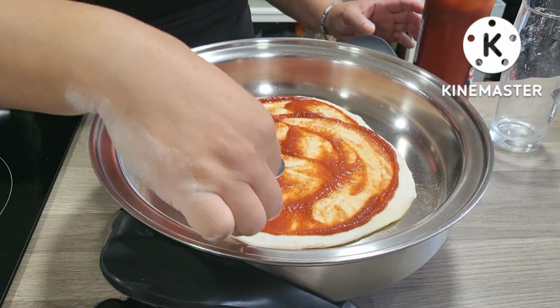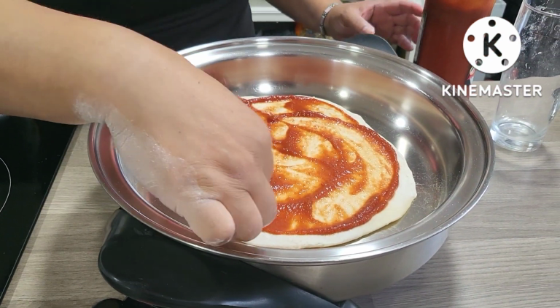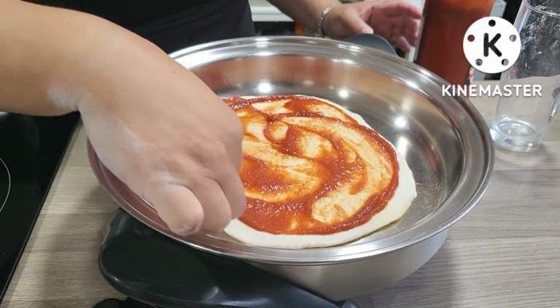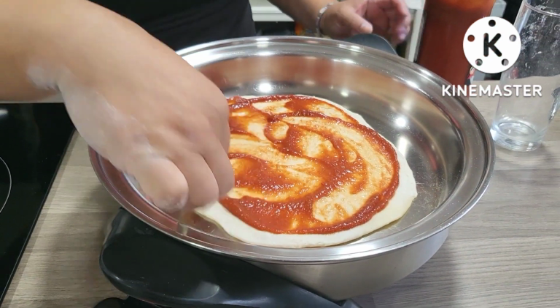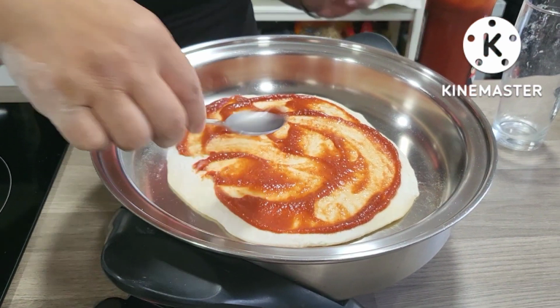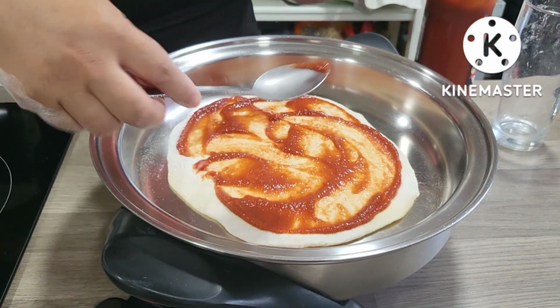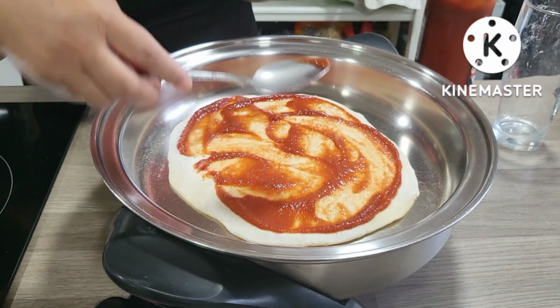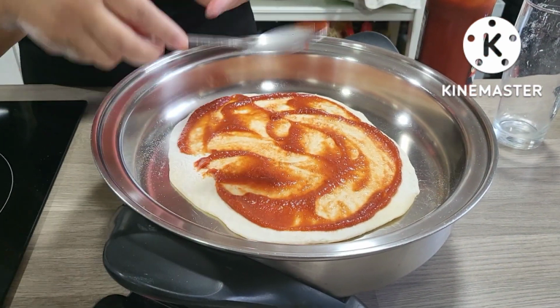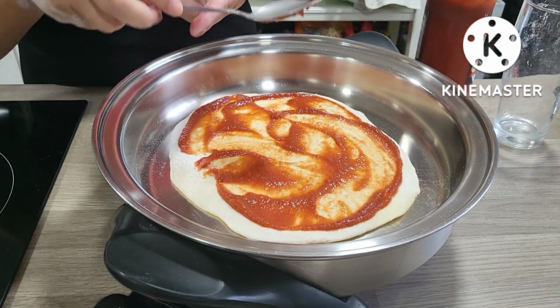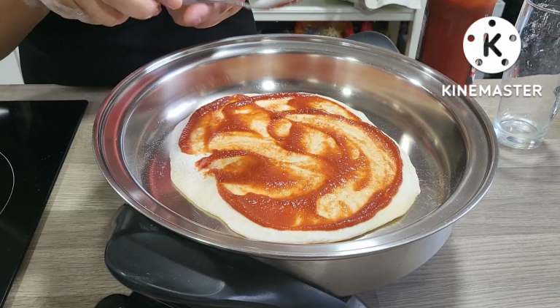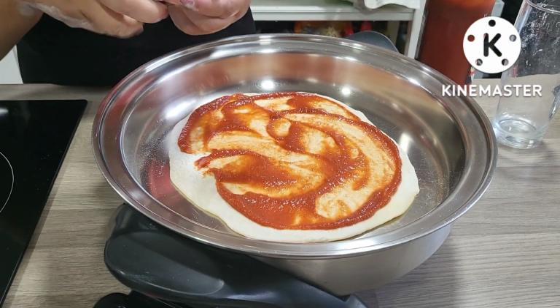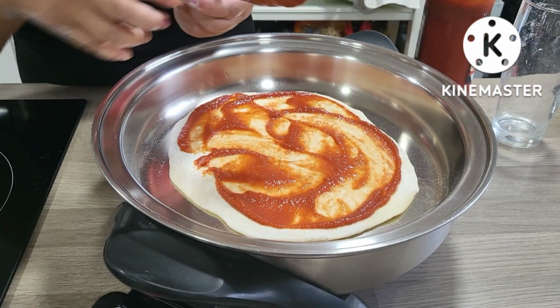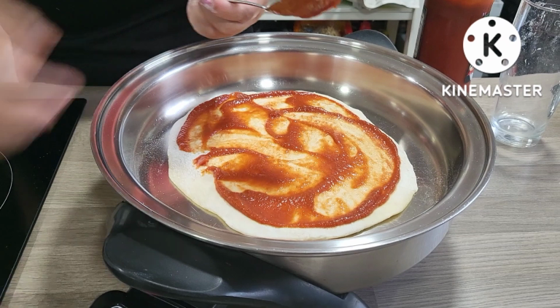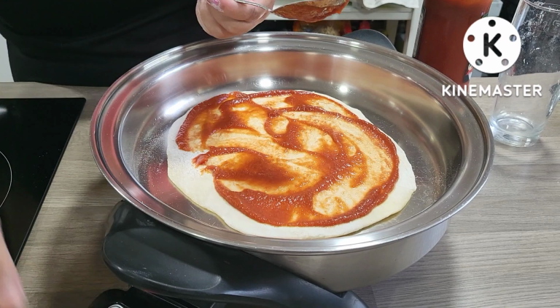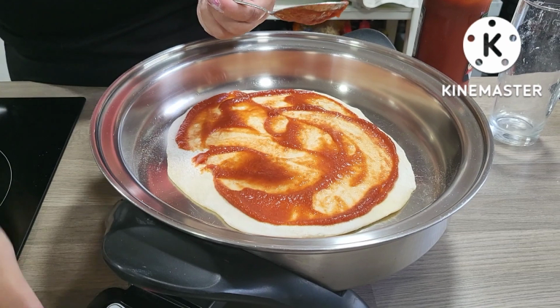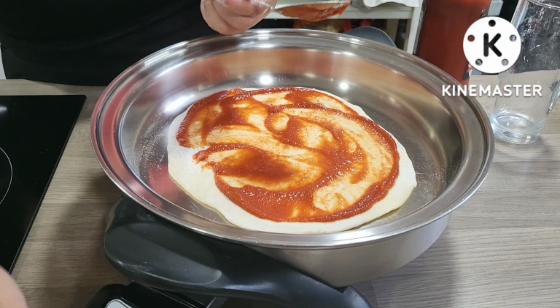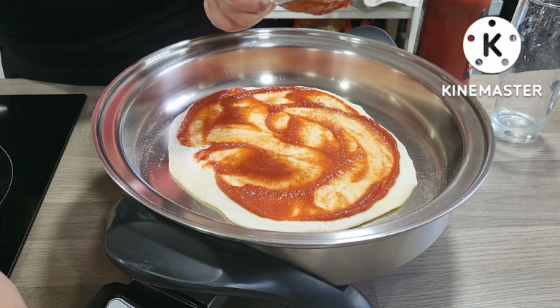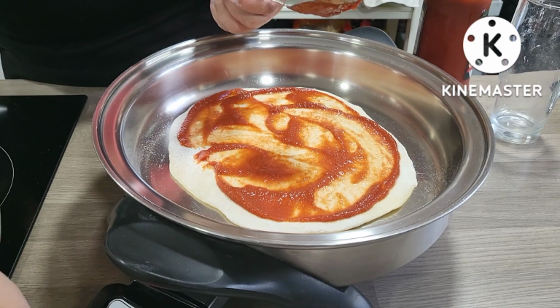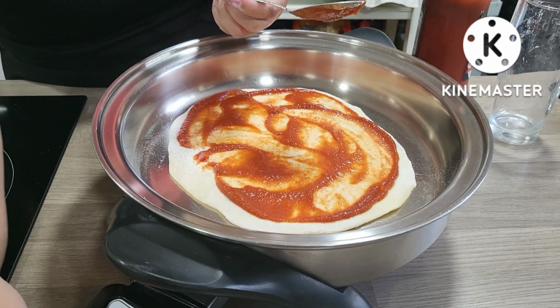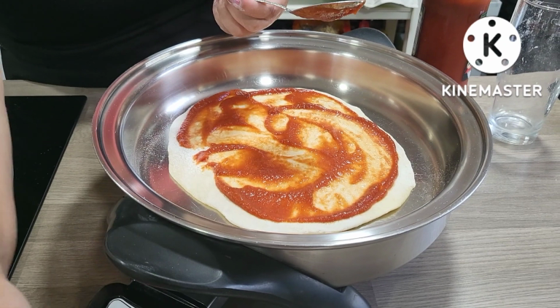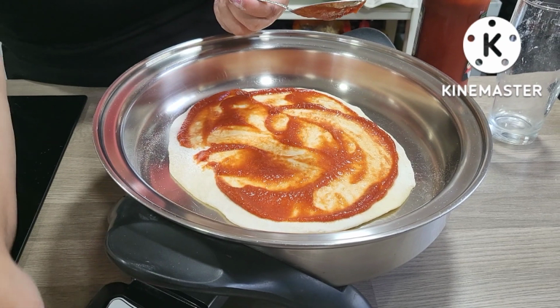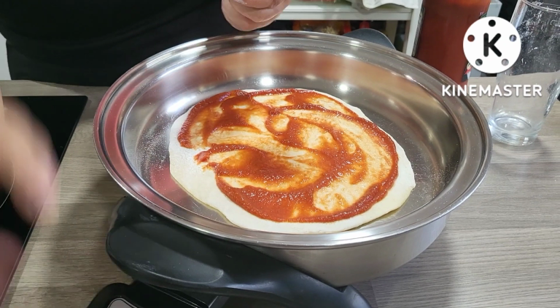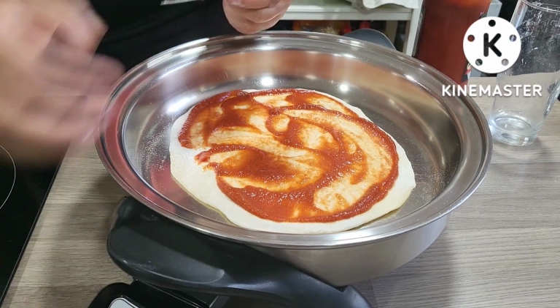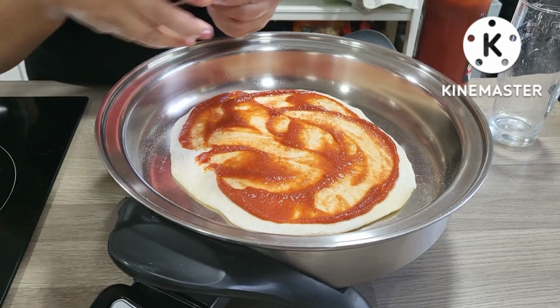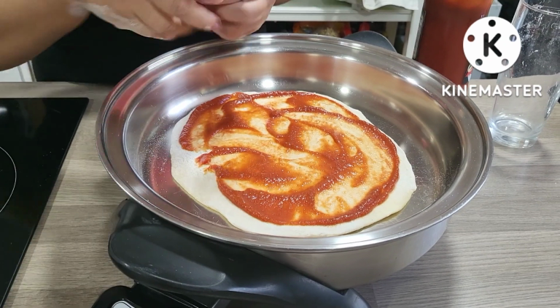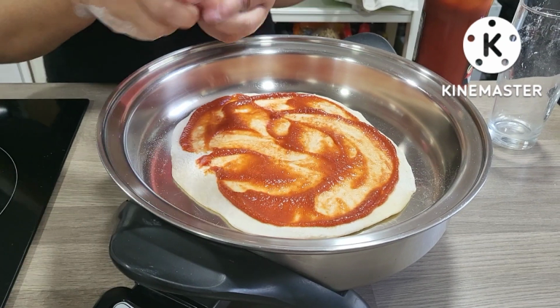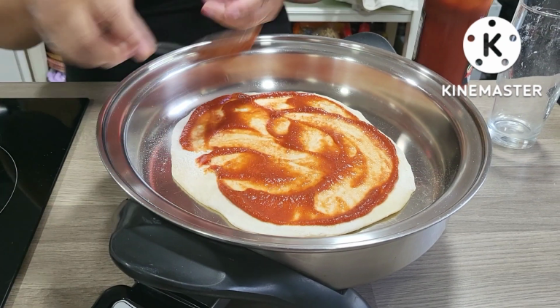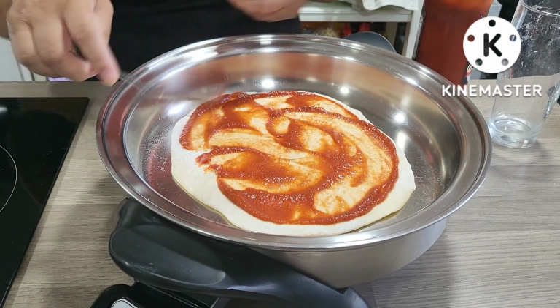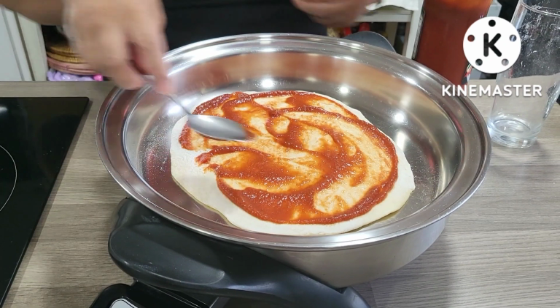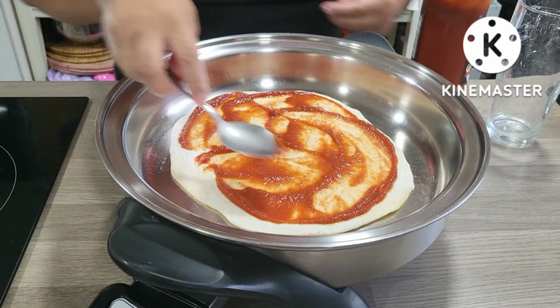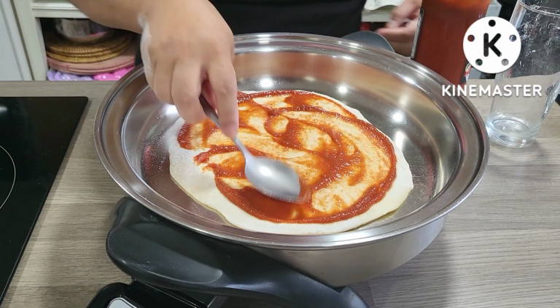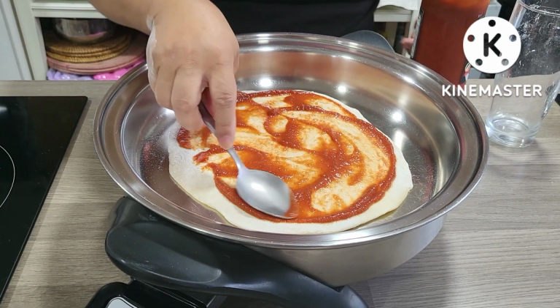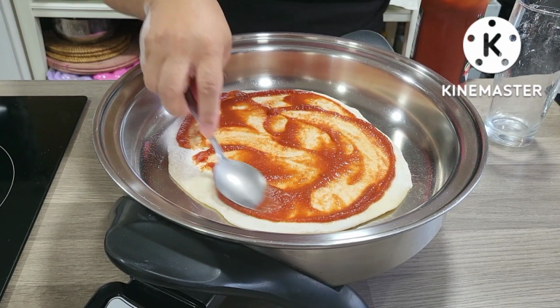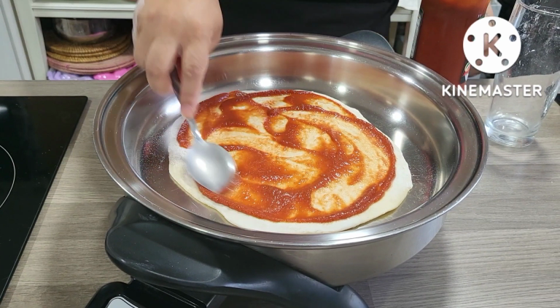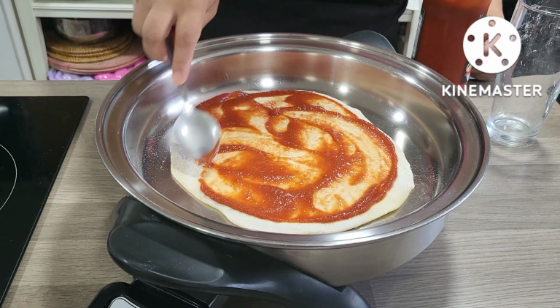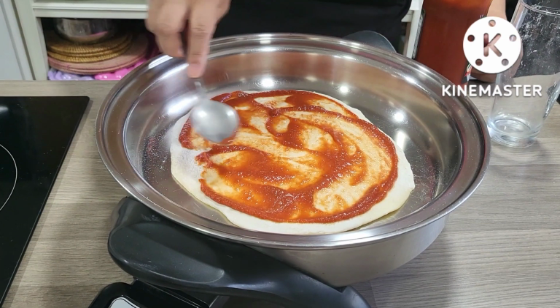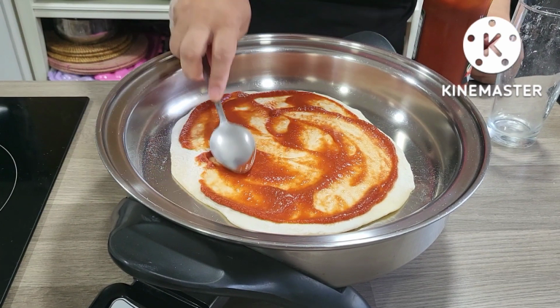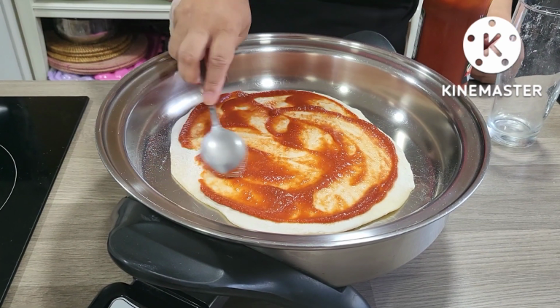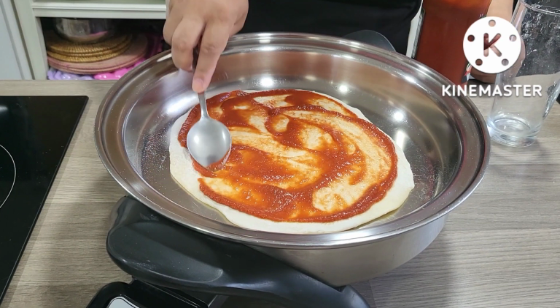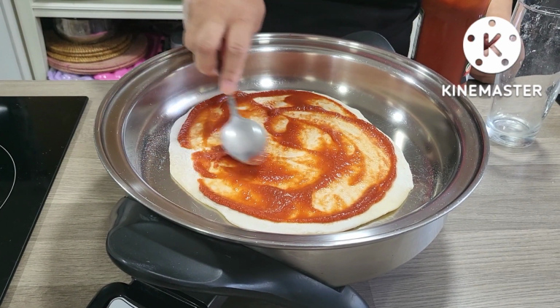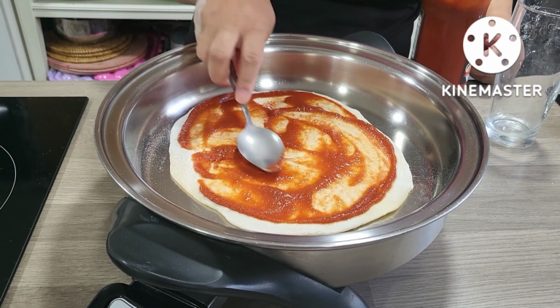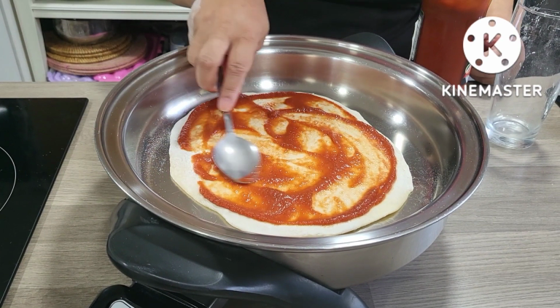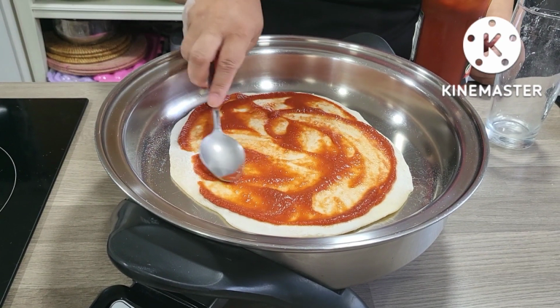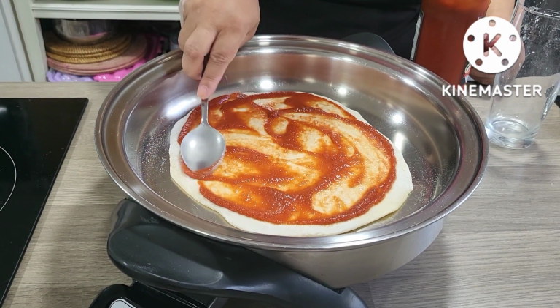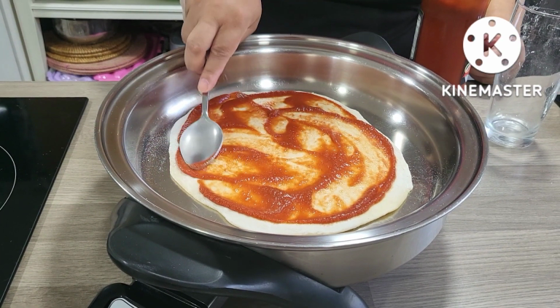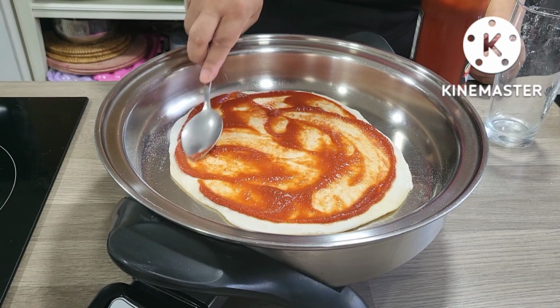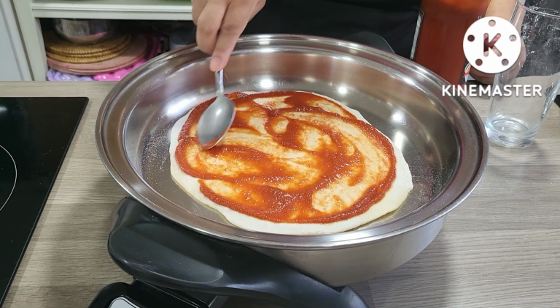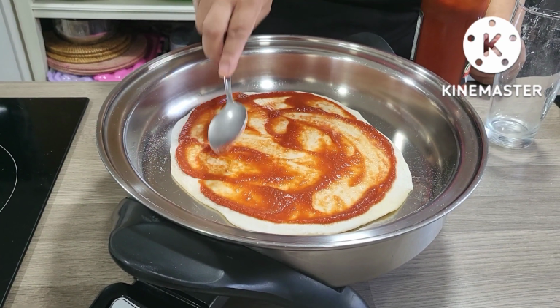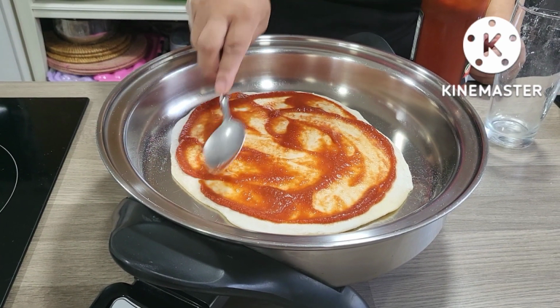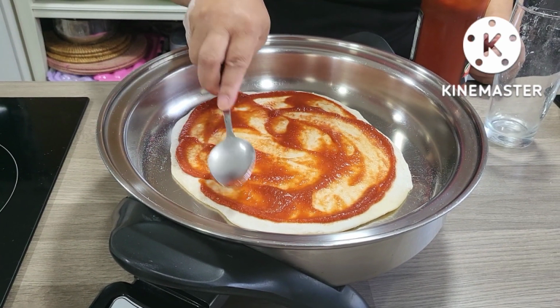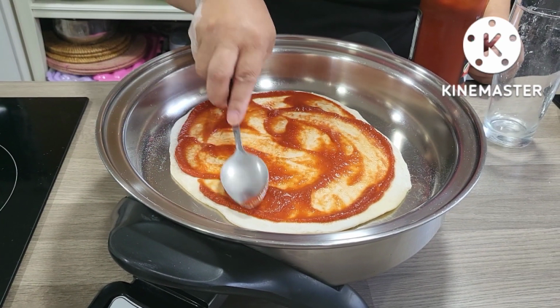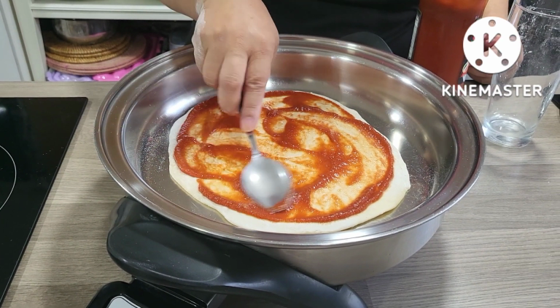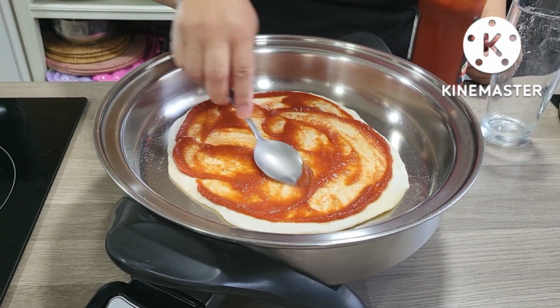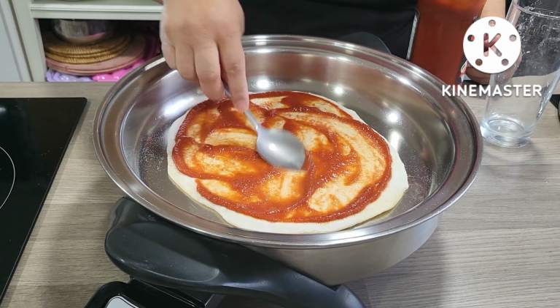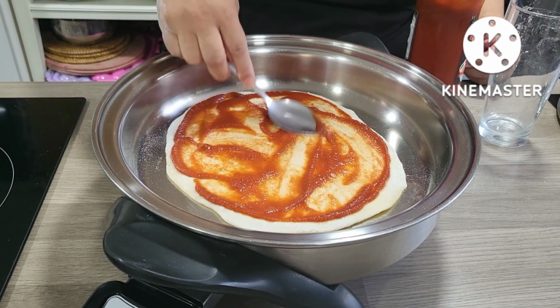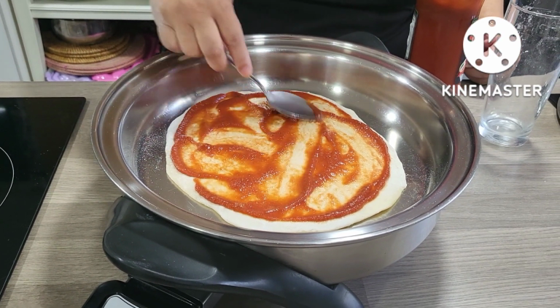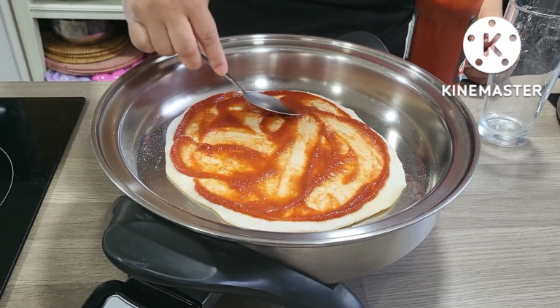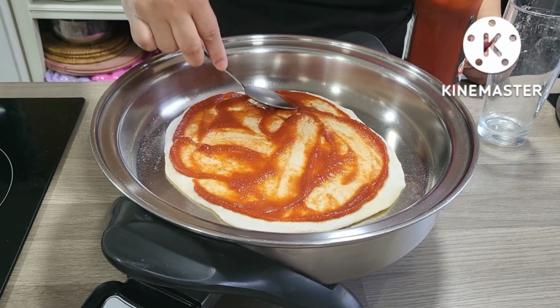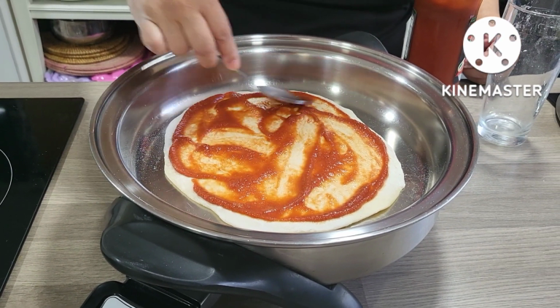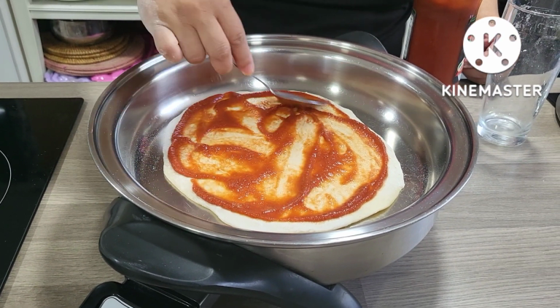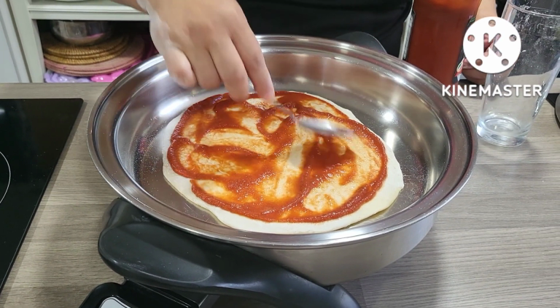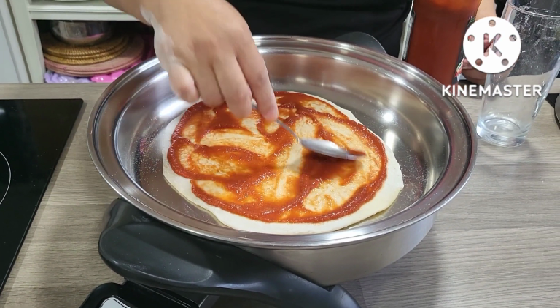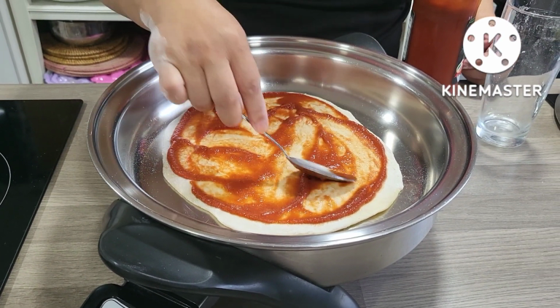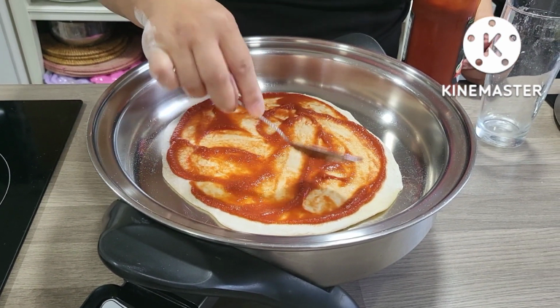I think I need to turn the heat off first, otherwise my dough will cook and I'm not ready yet.